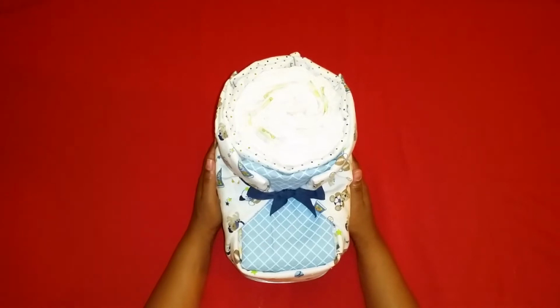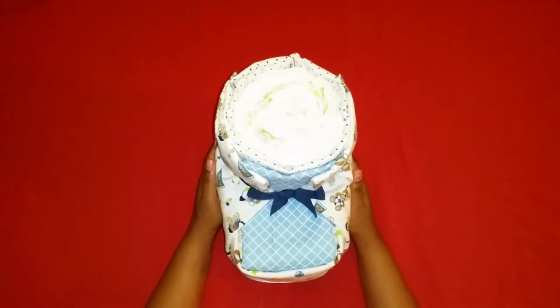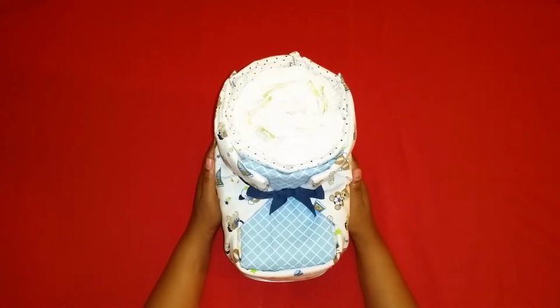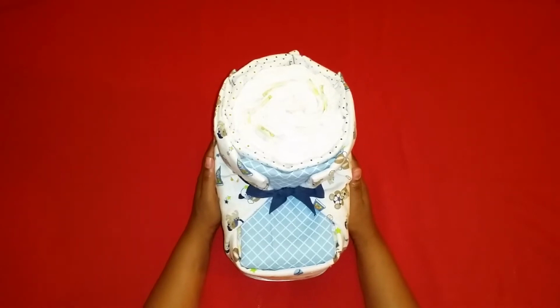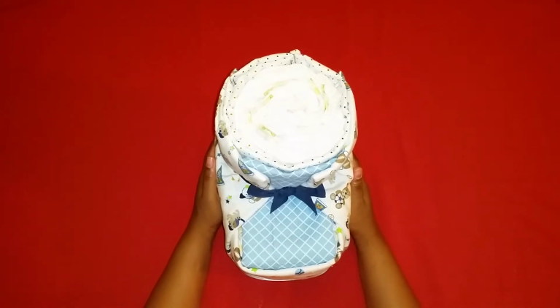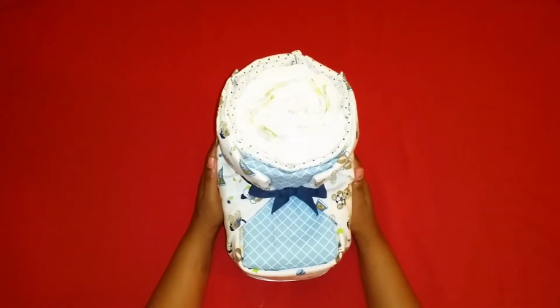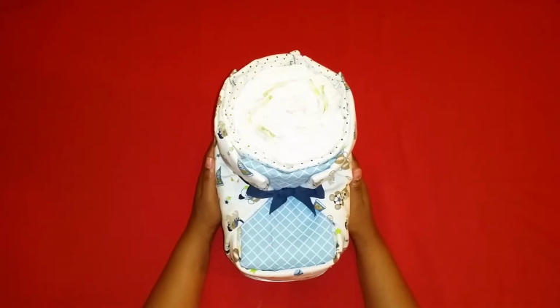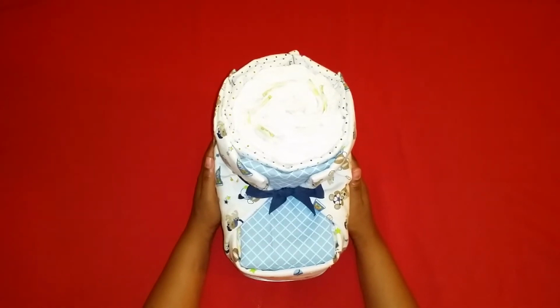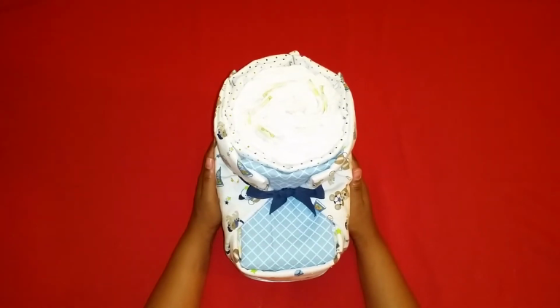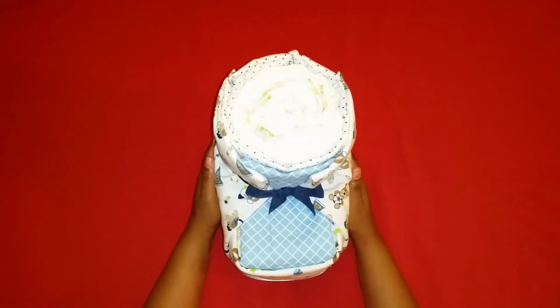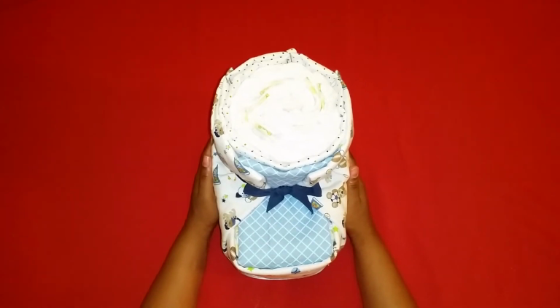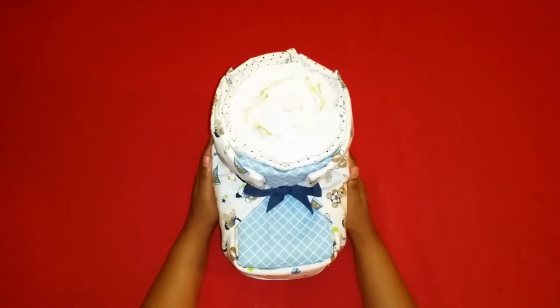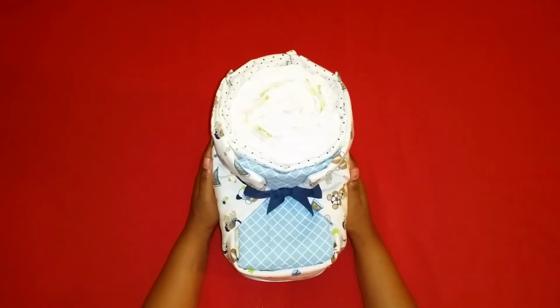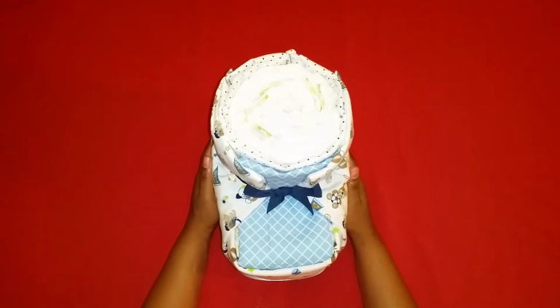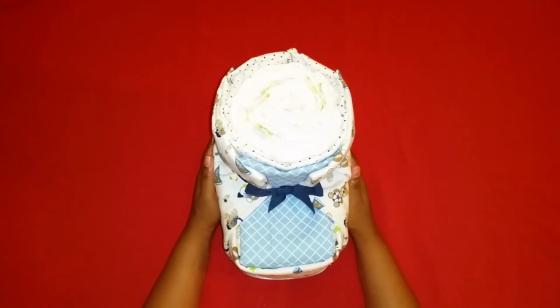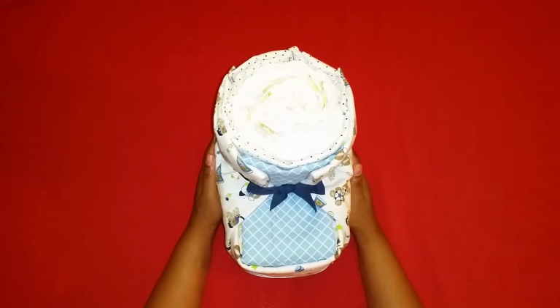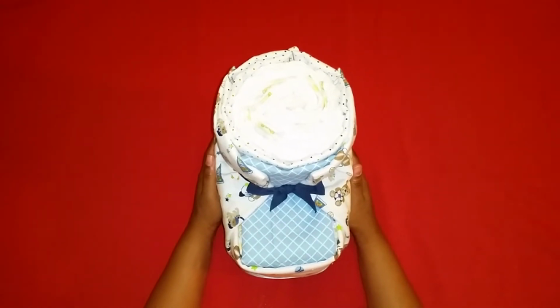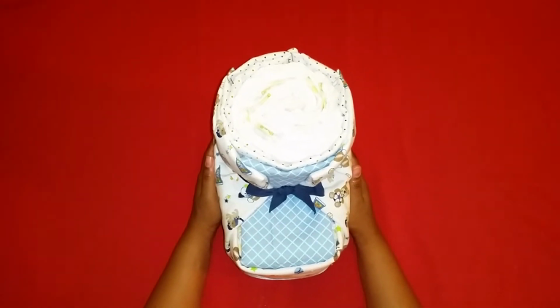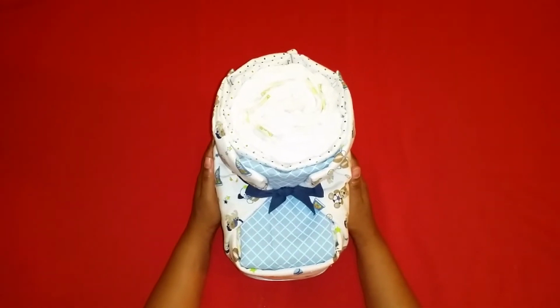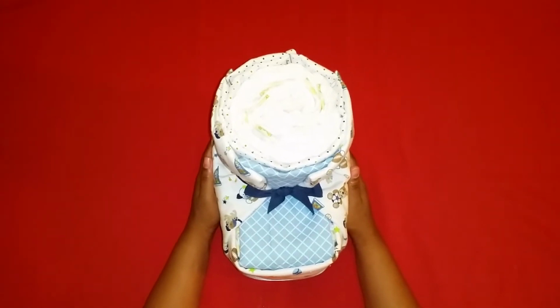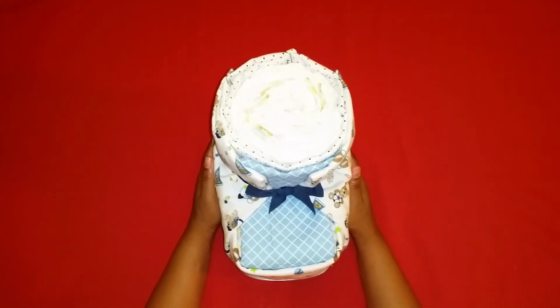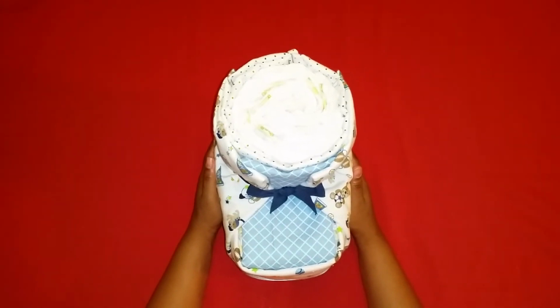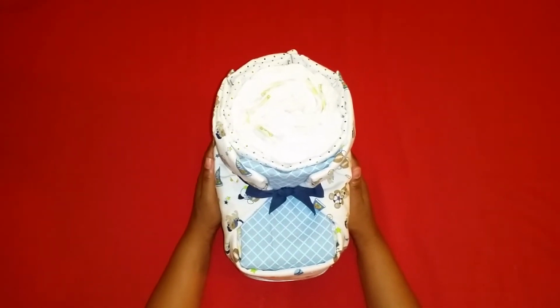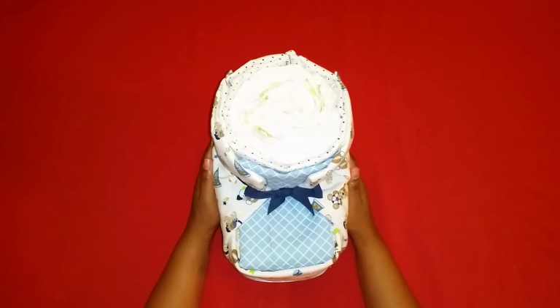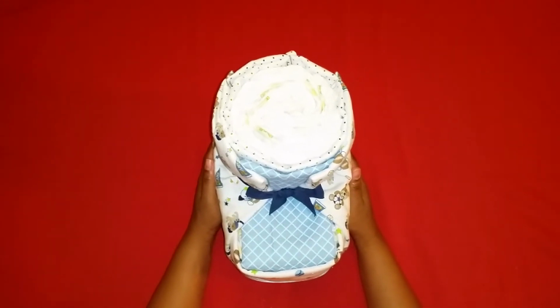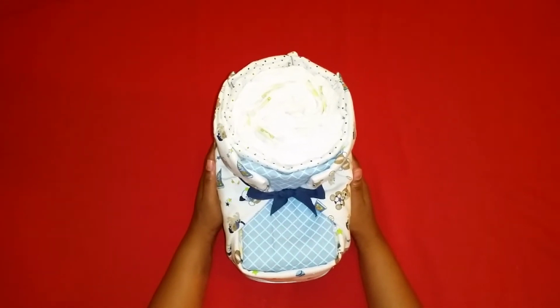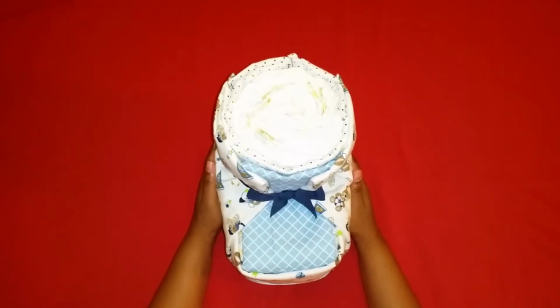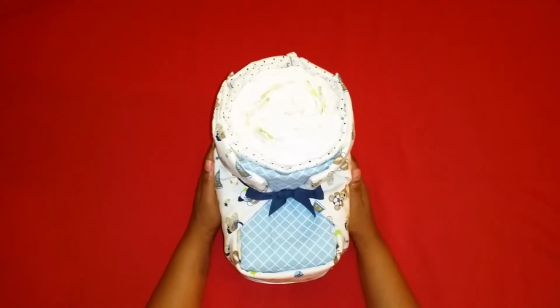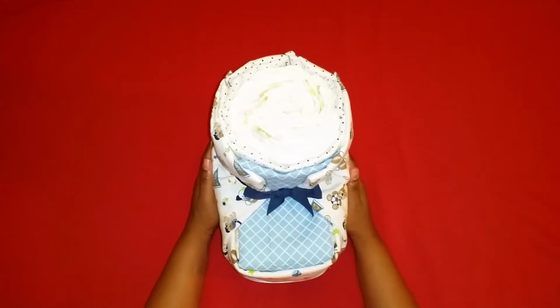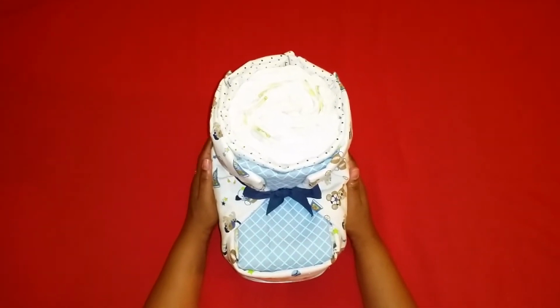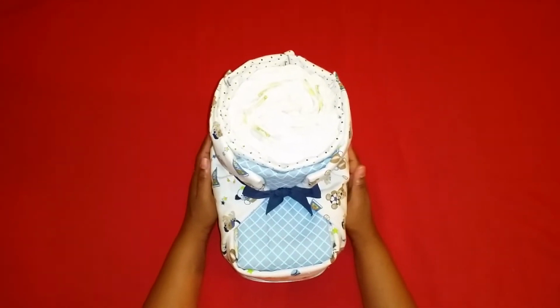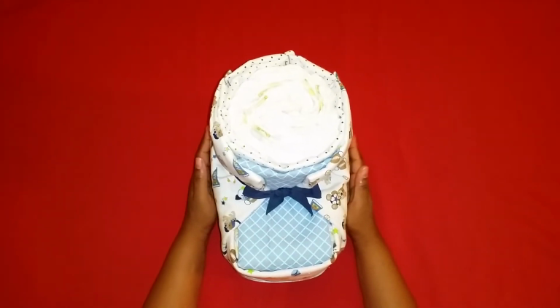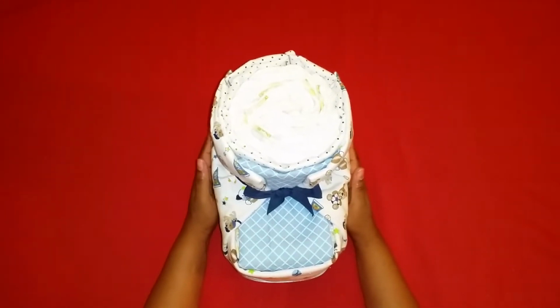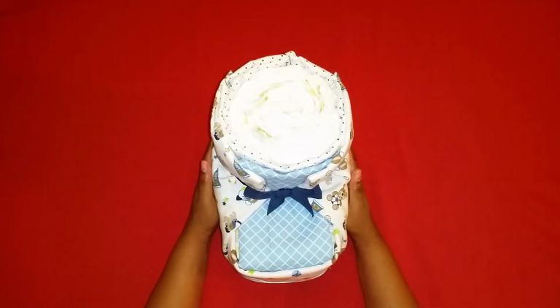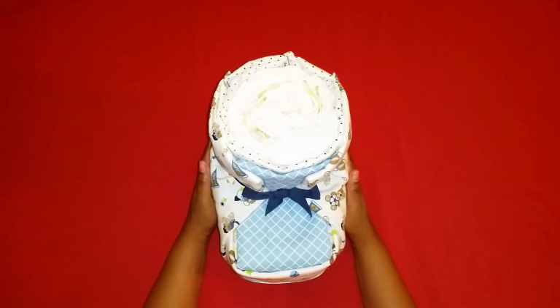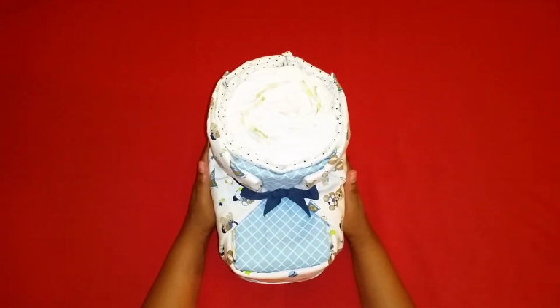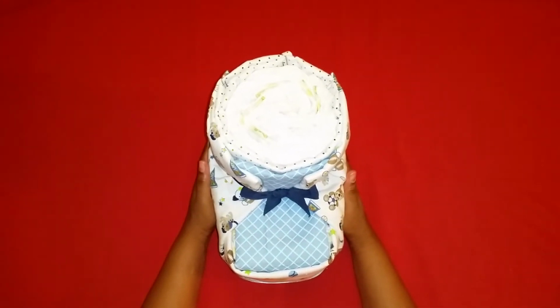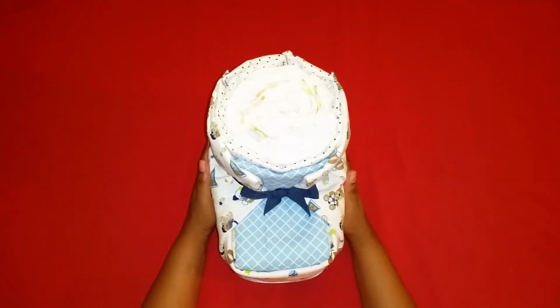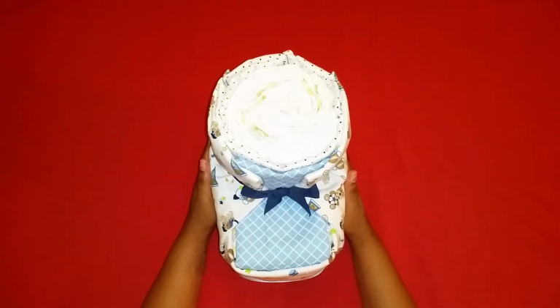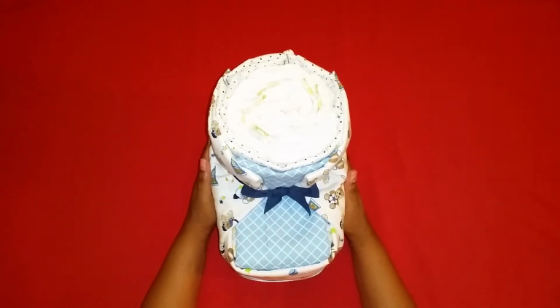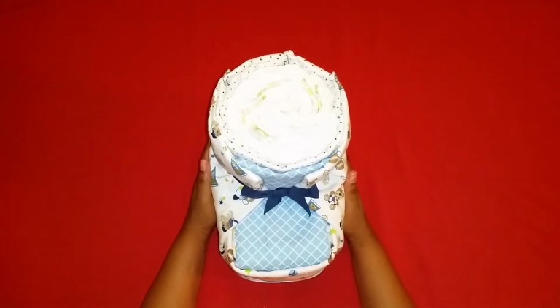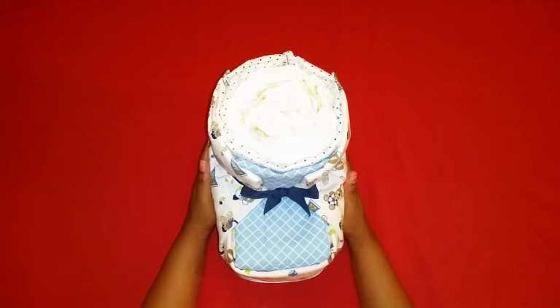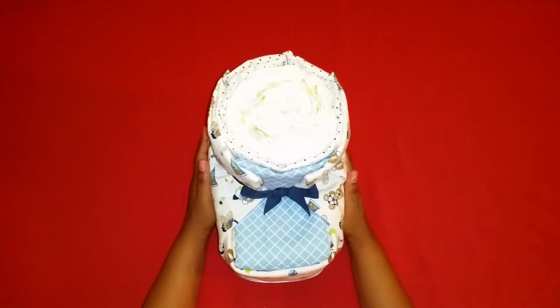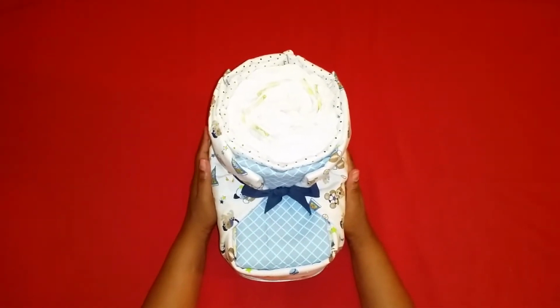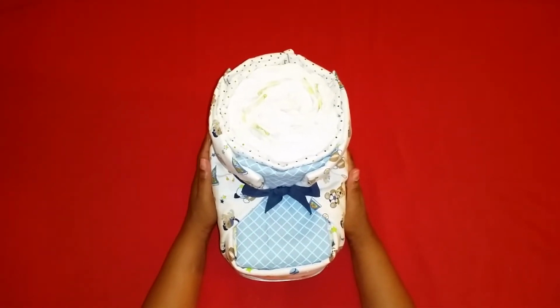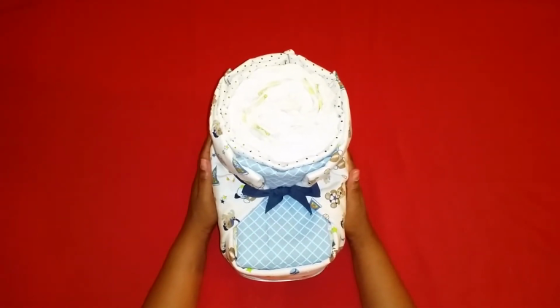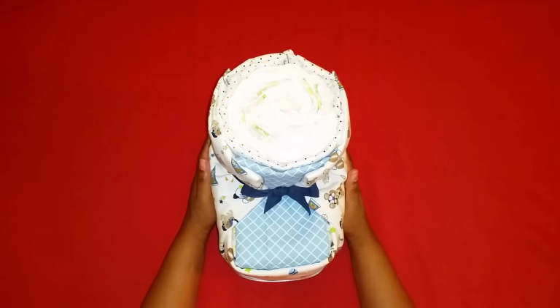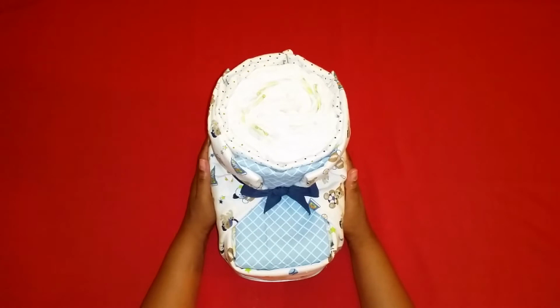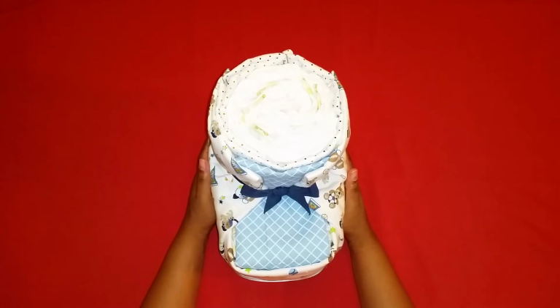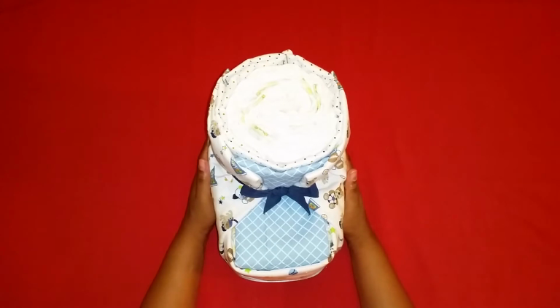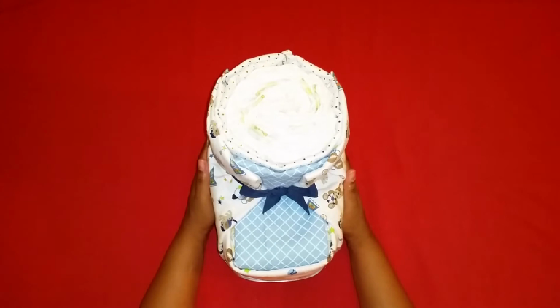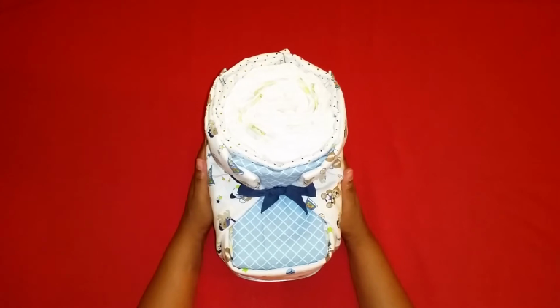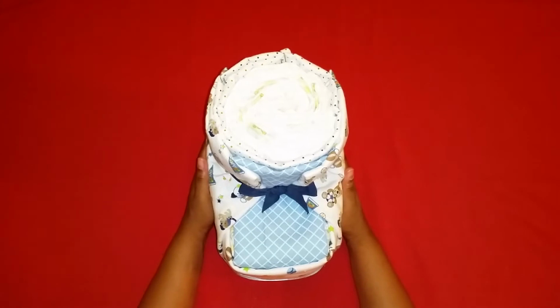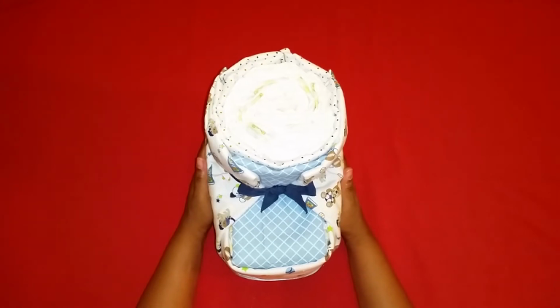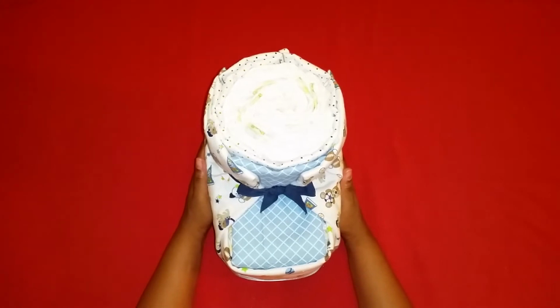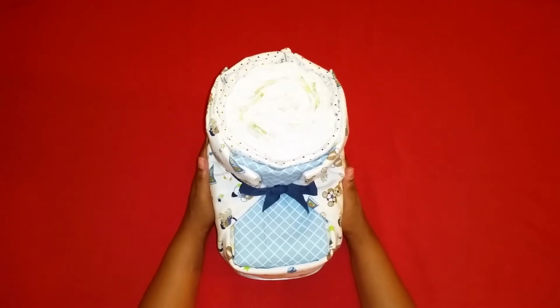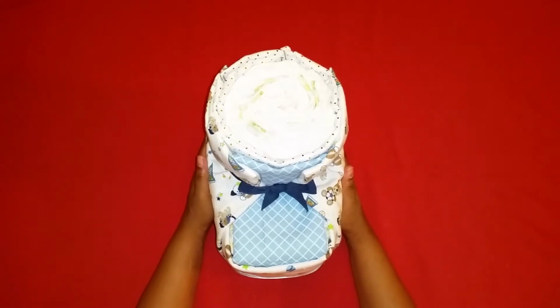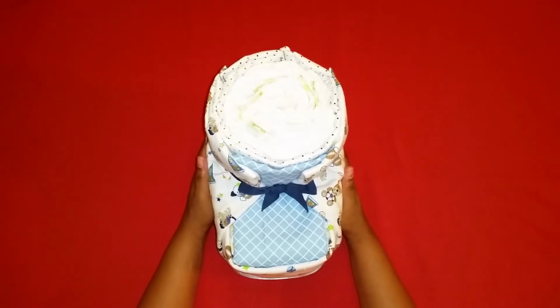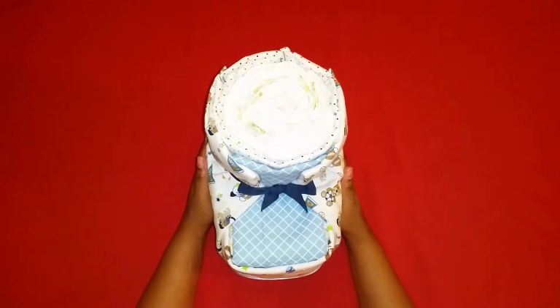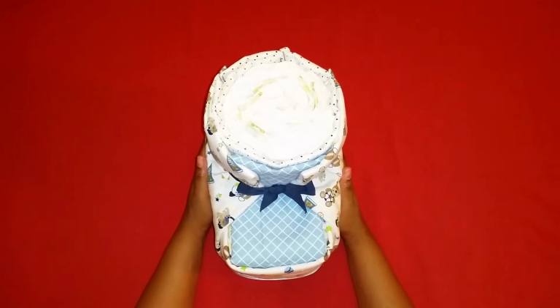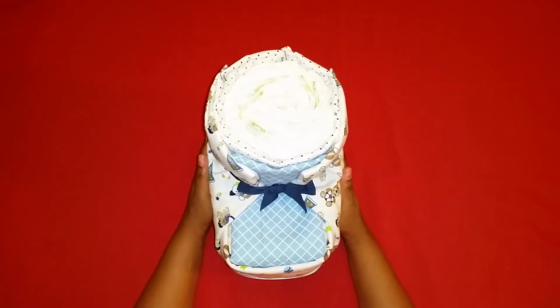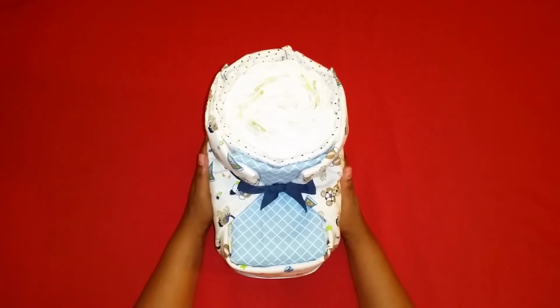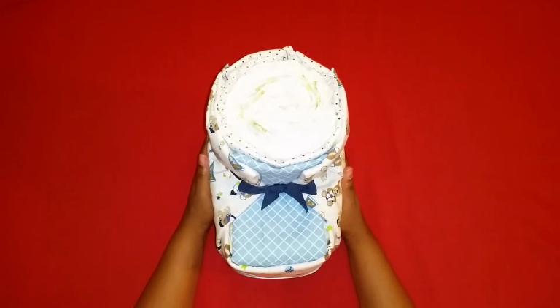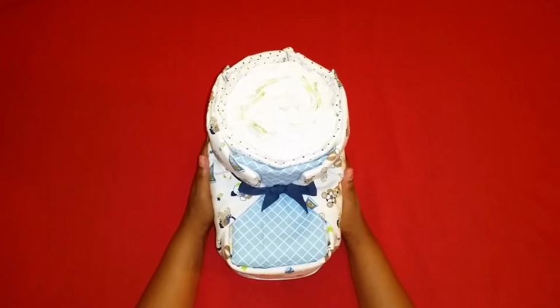This is a giant diaper cake baby bootie. I got the idea from Tom's Crafts and Treats on YouTube.